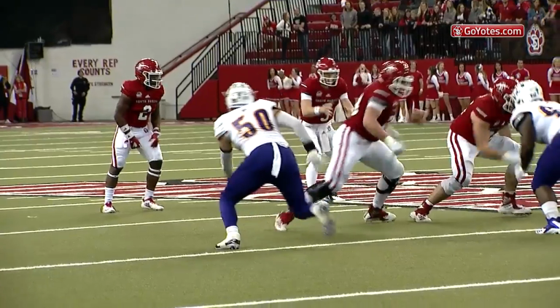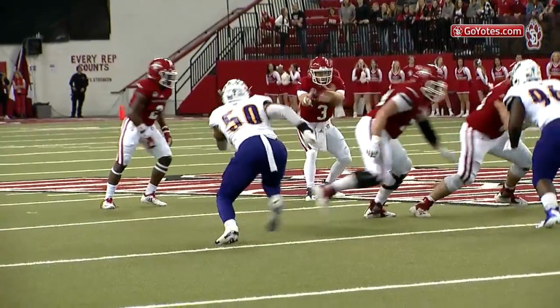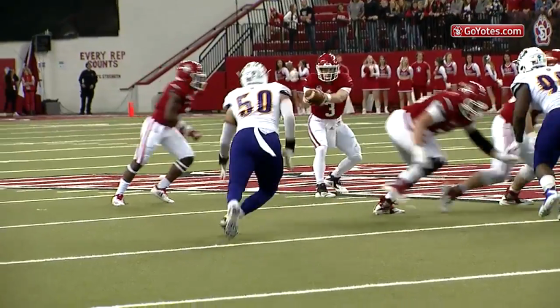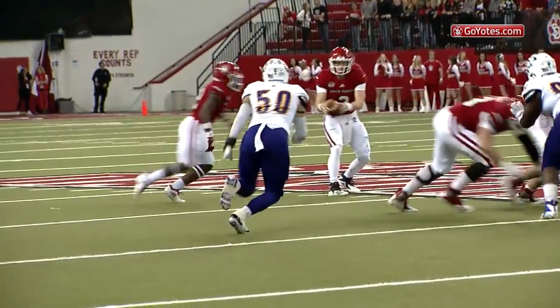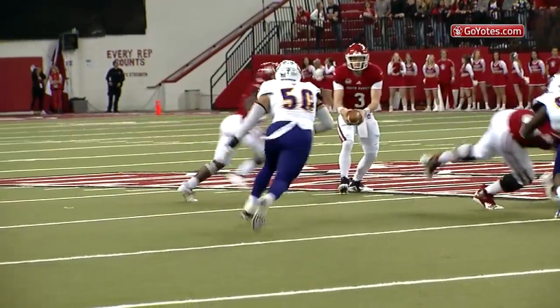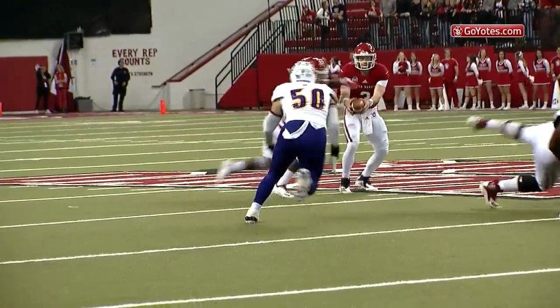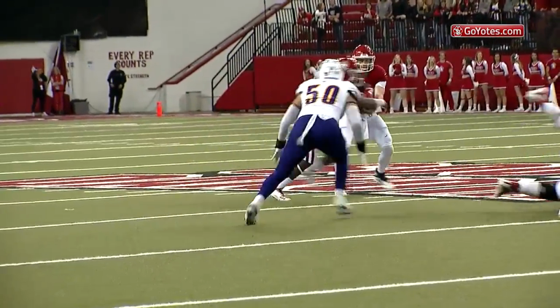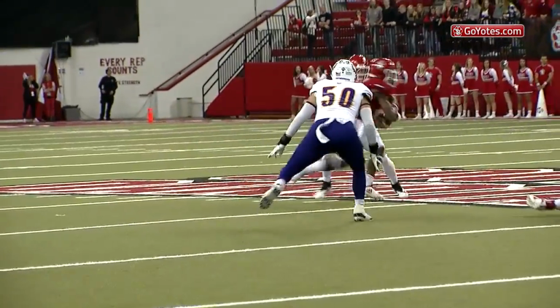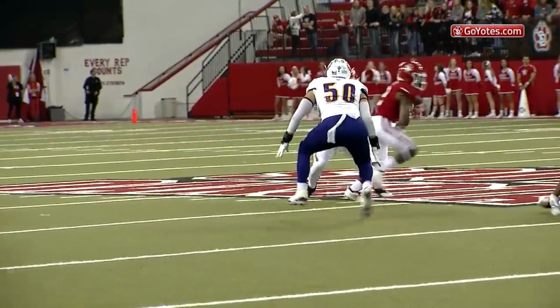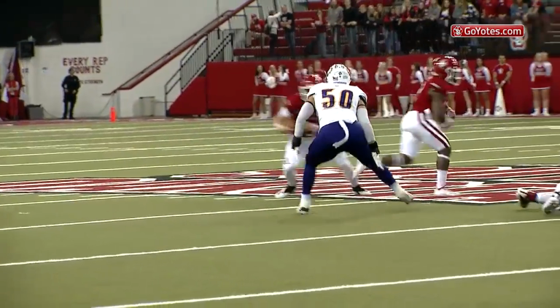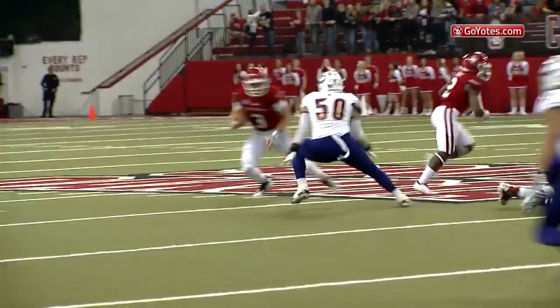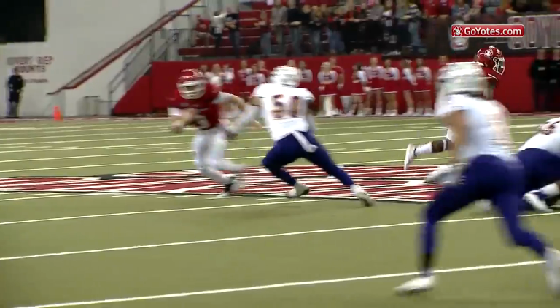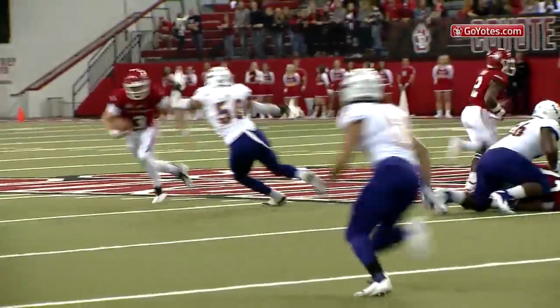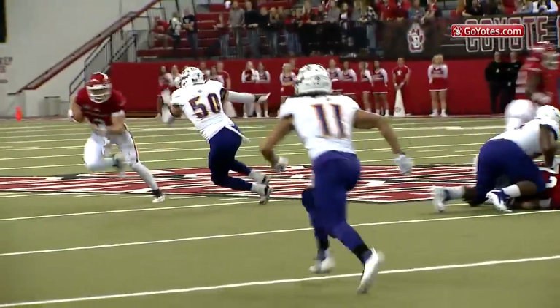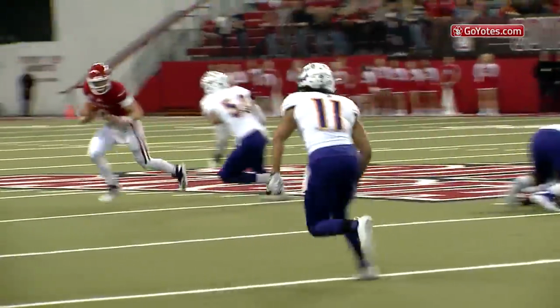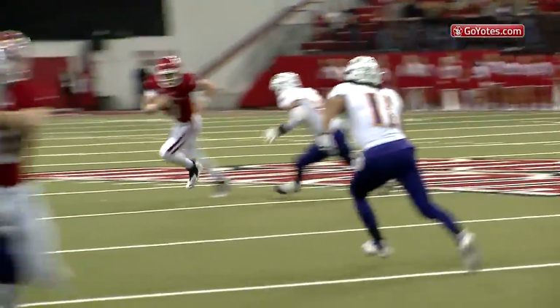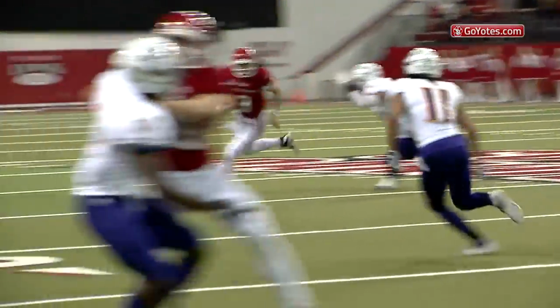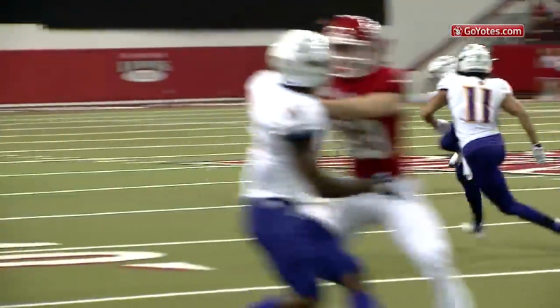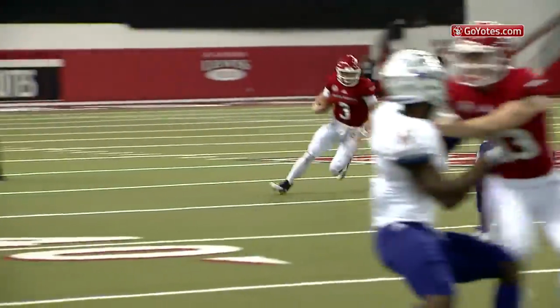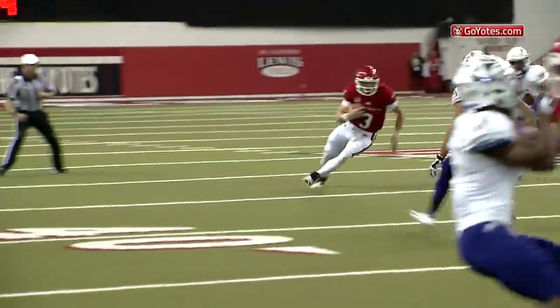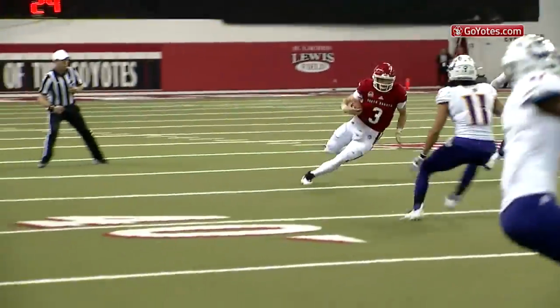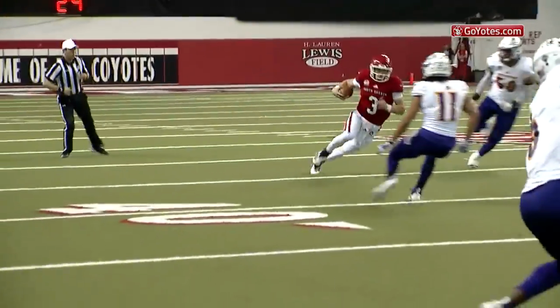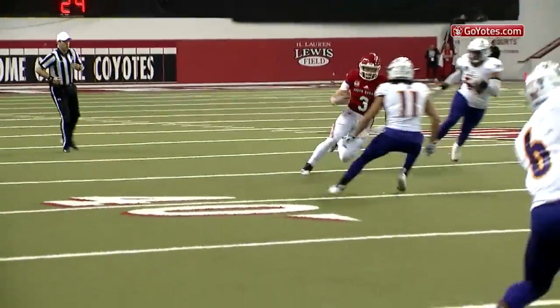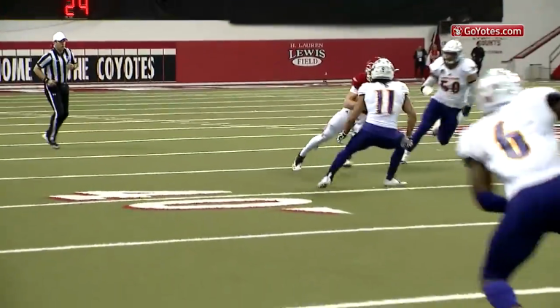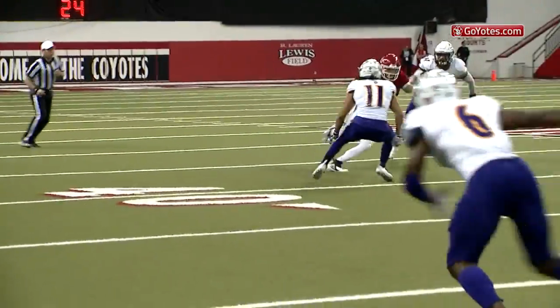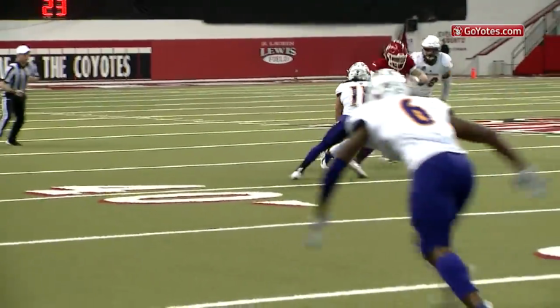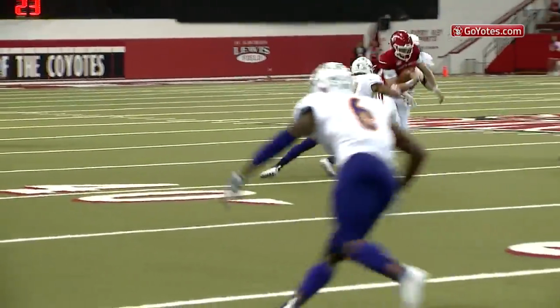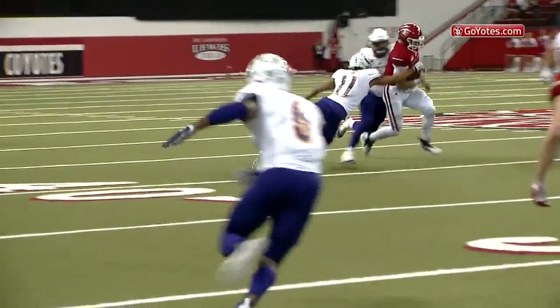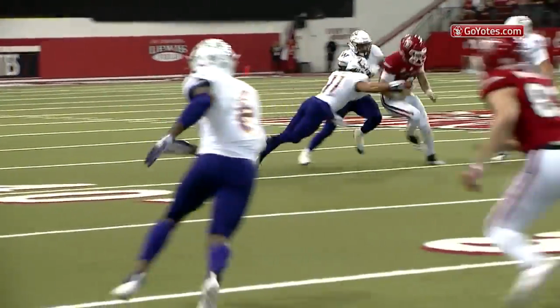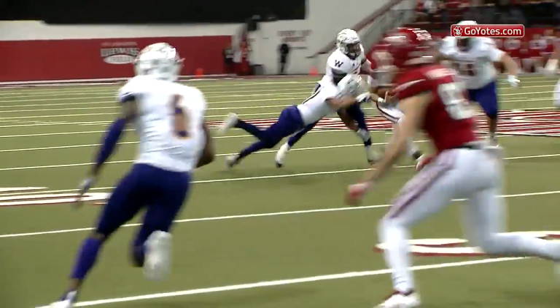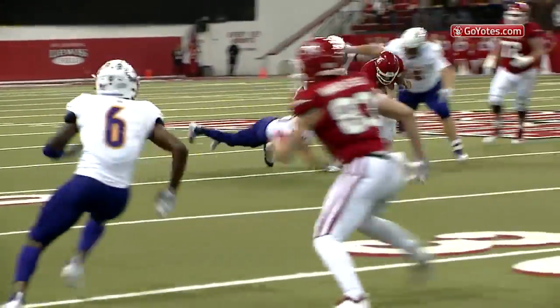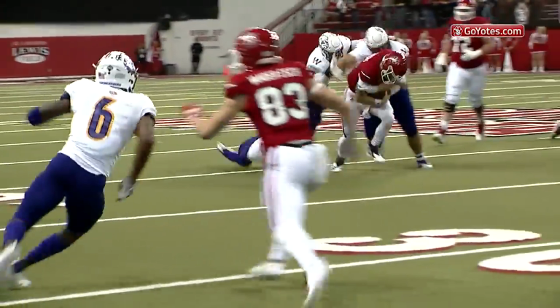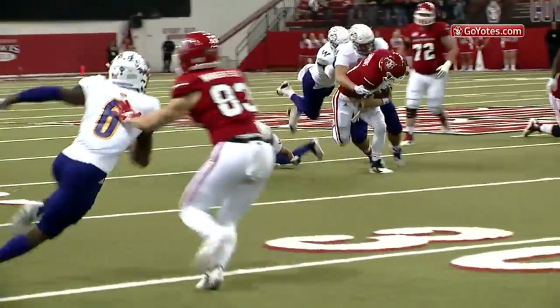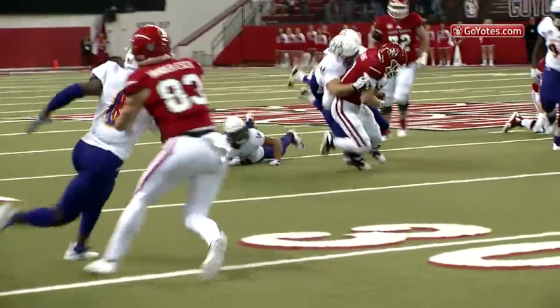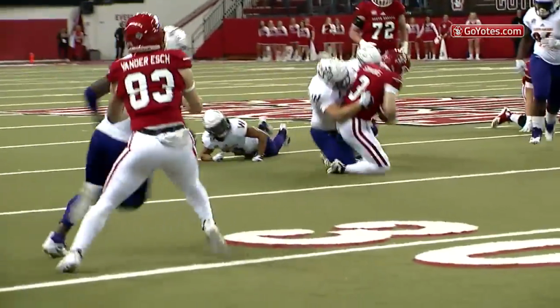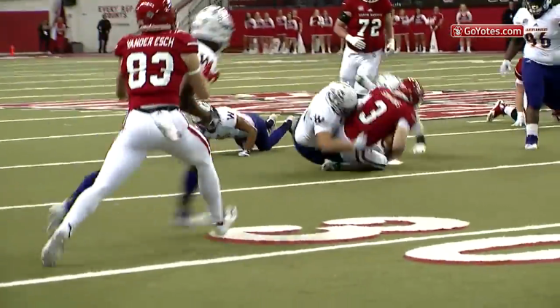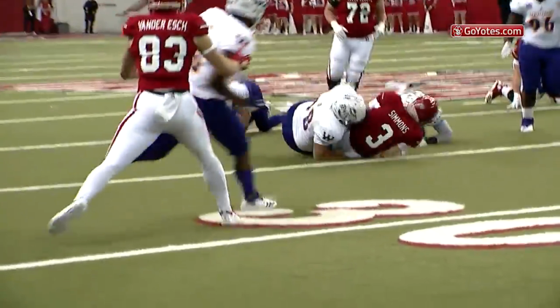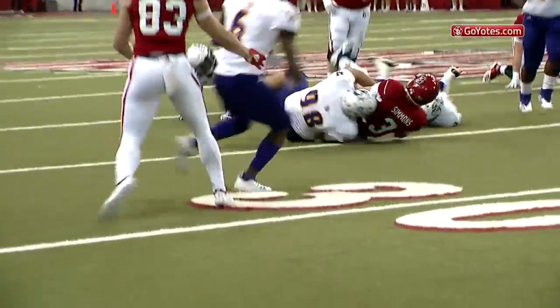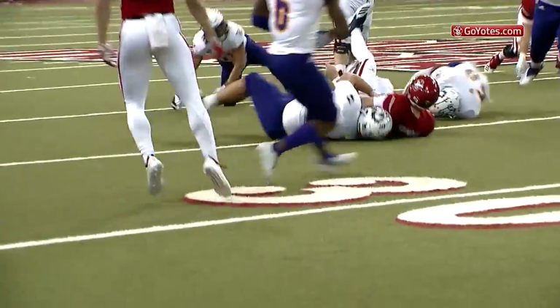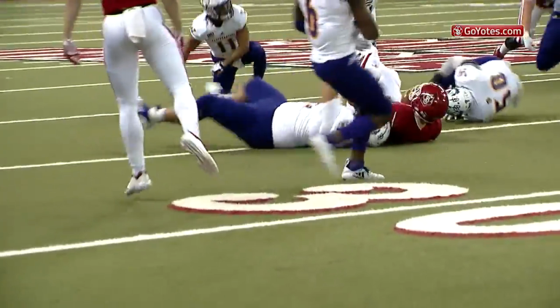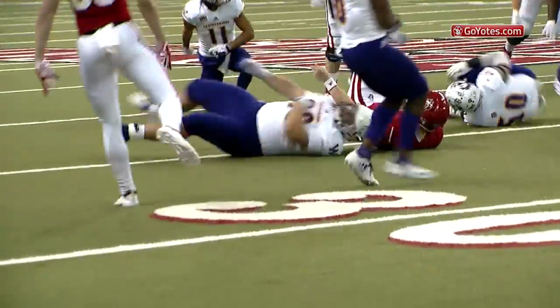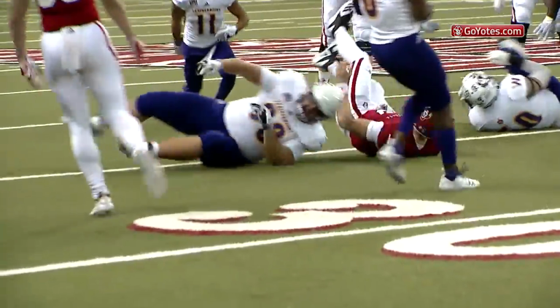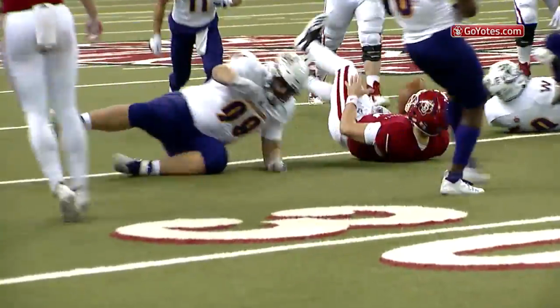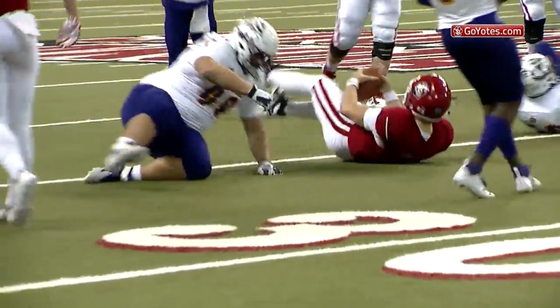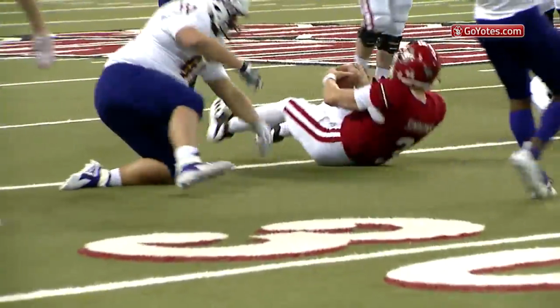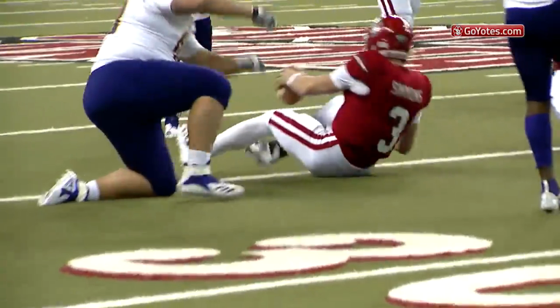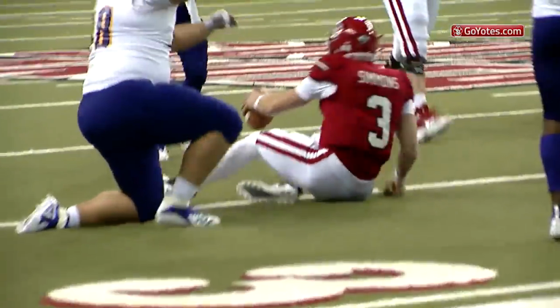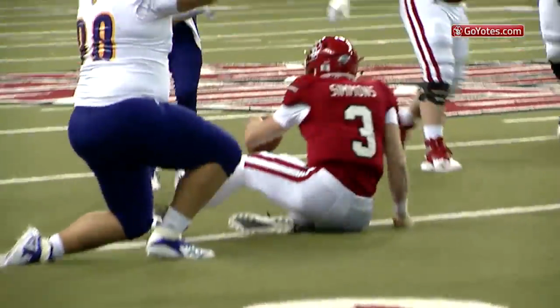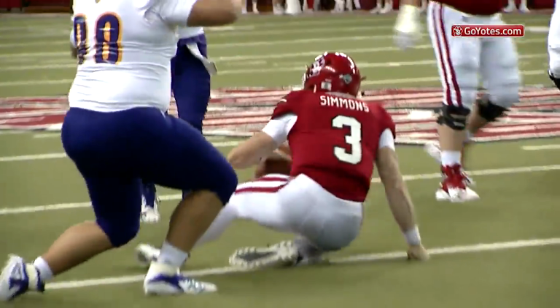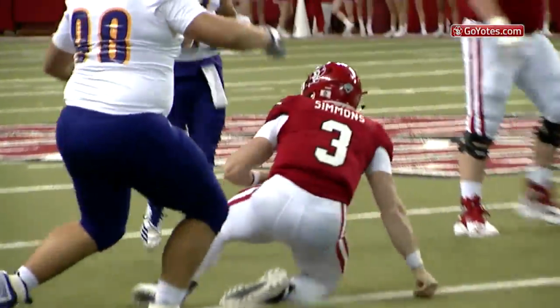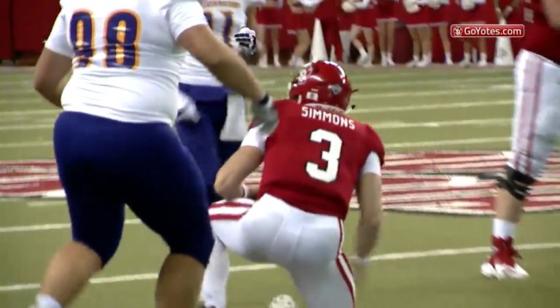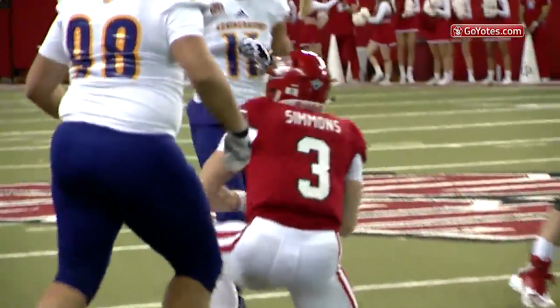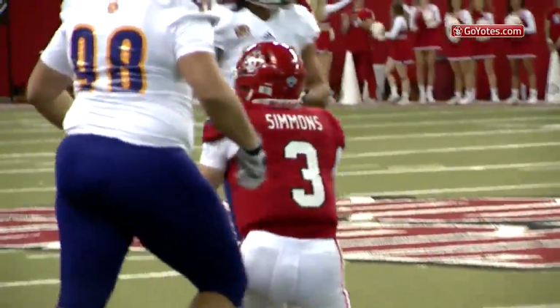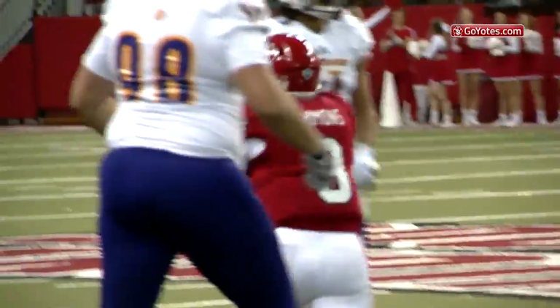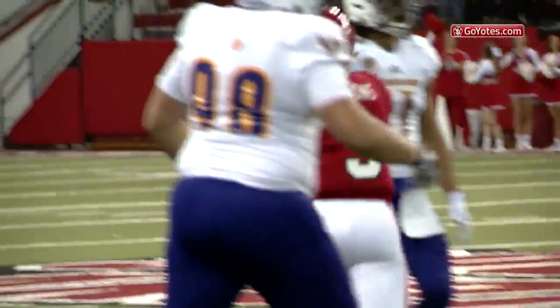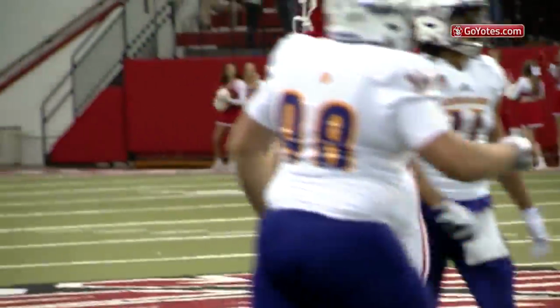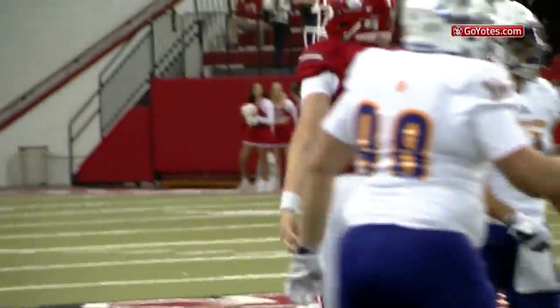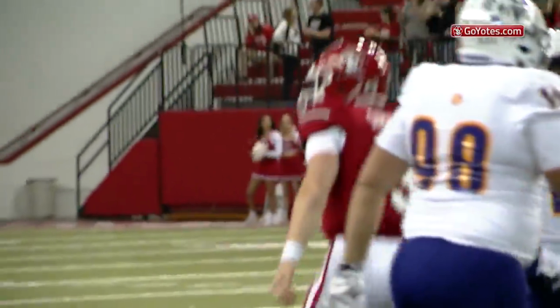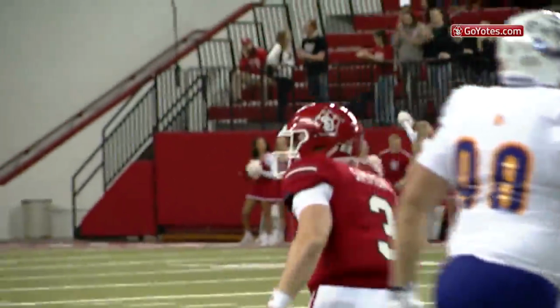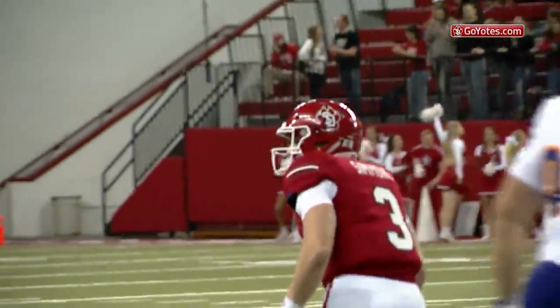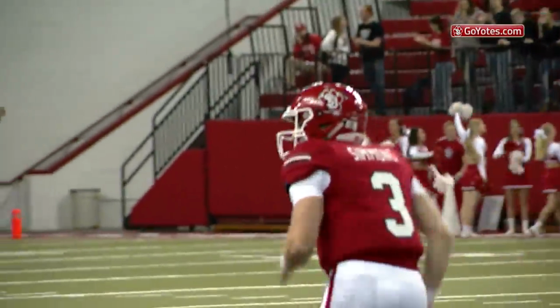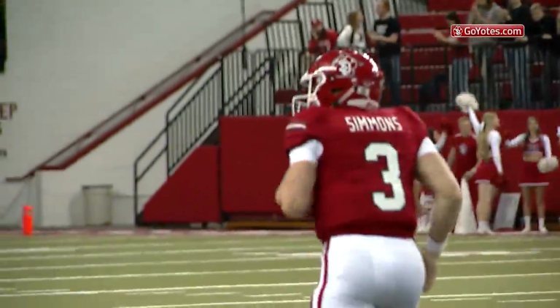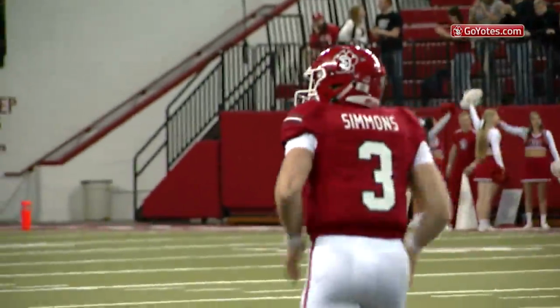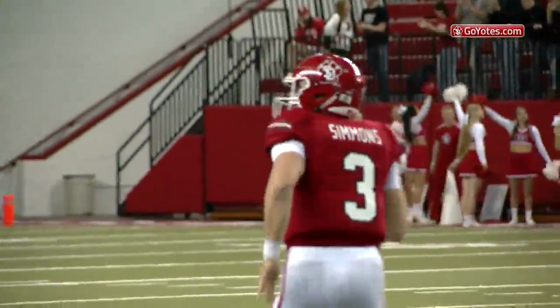Second down and three. Here's Simmons running to the right, gets by a defender. First down, down to the 35-yard line.